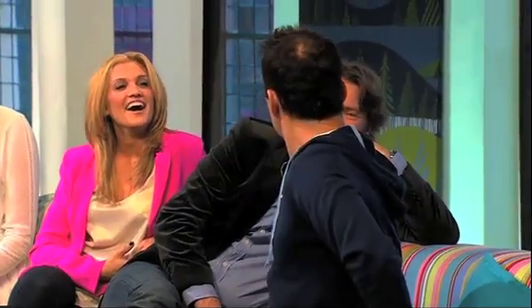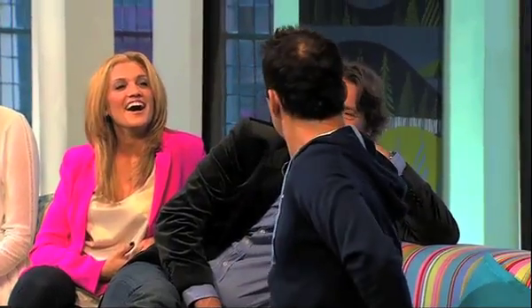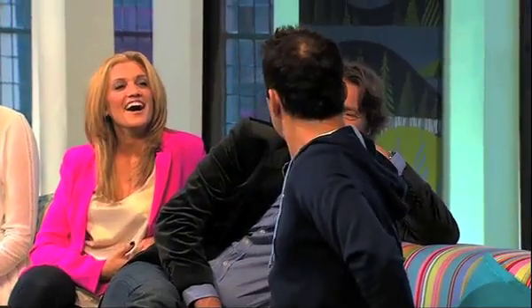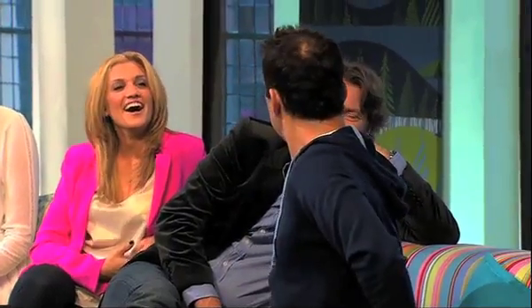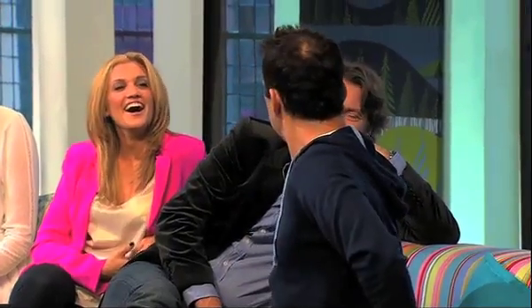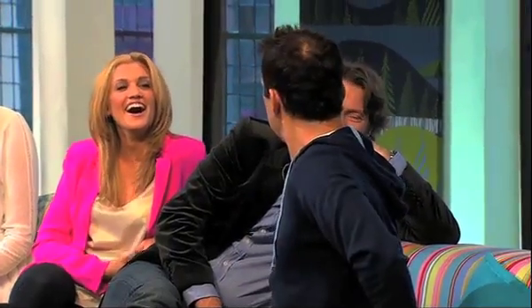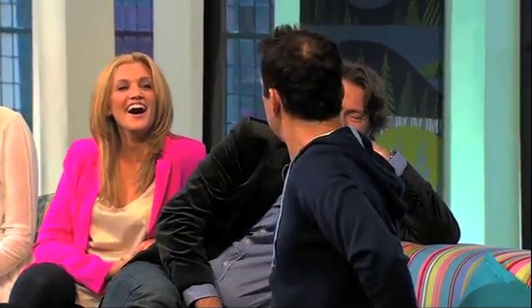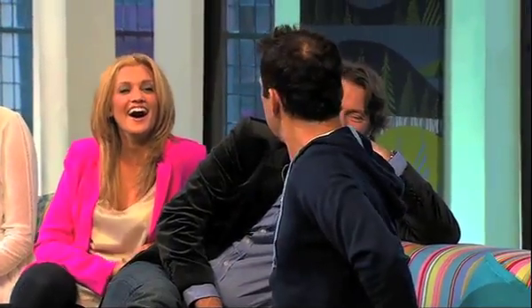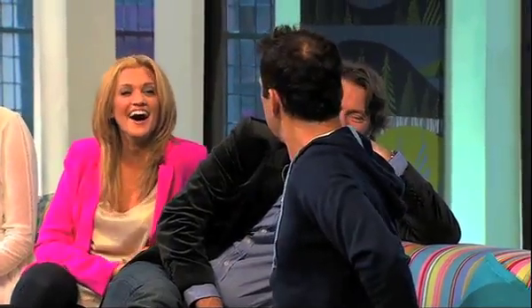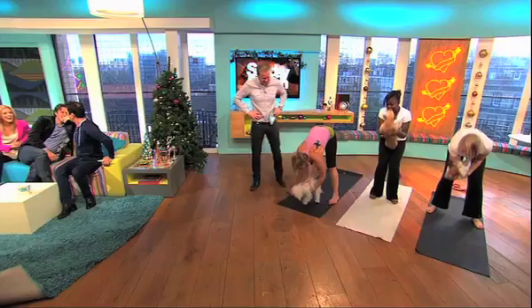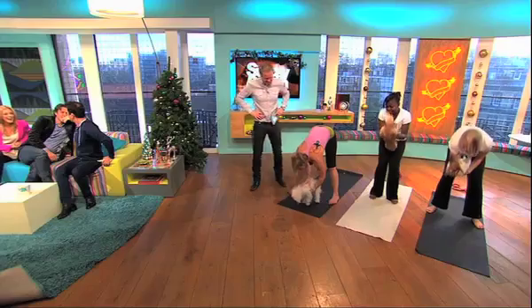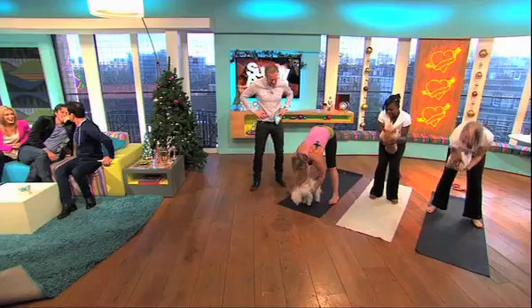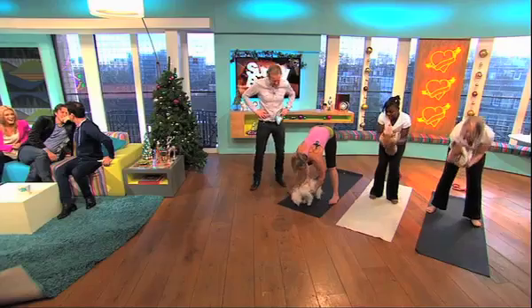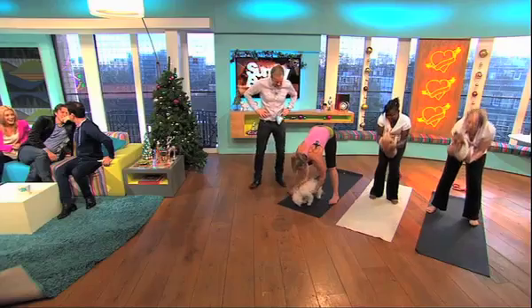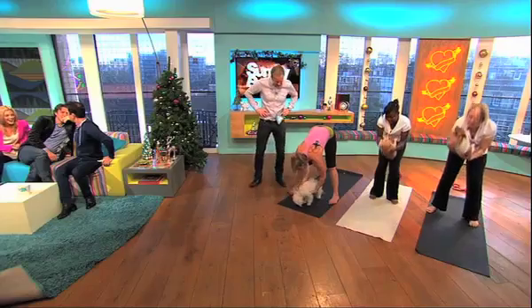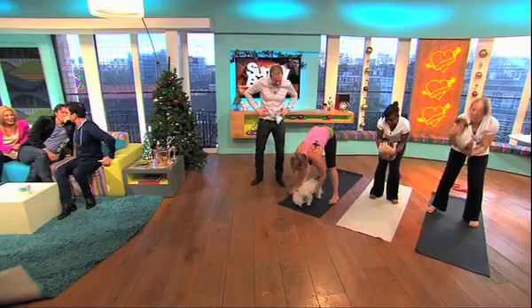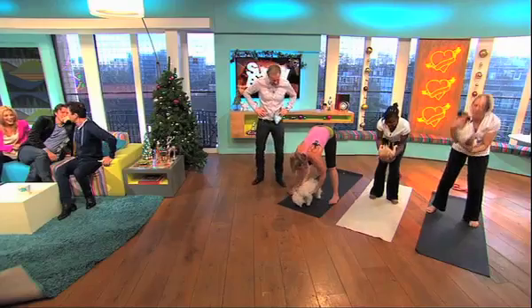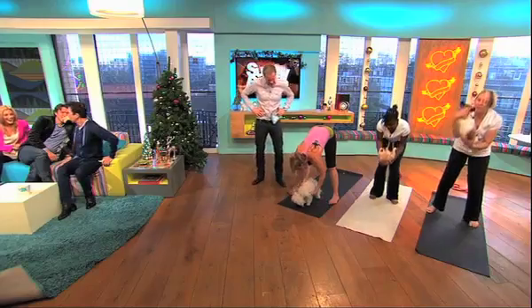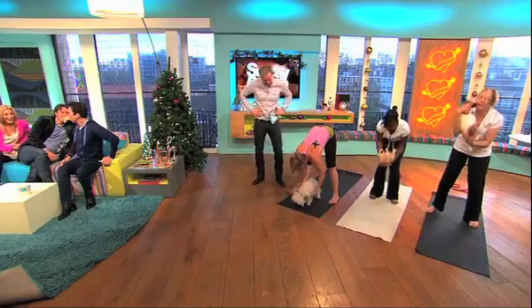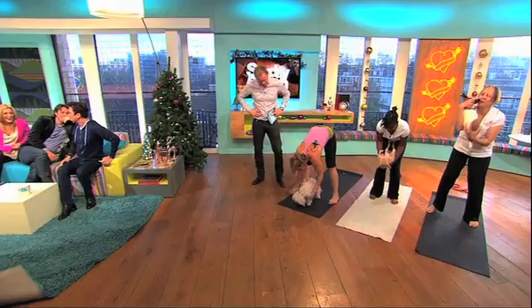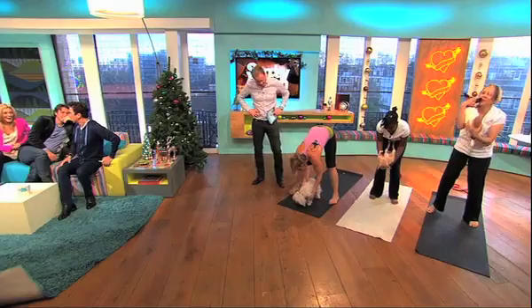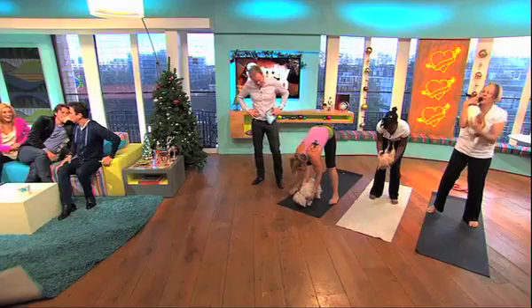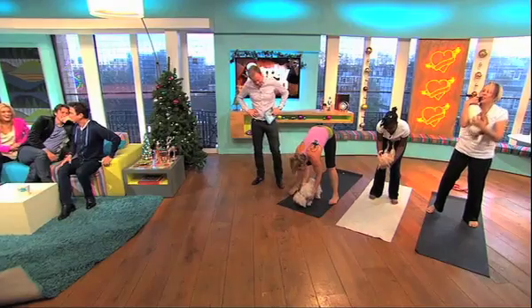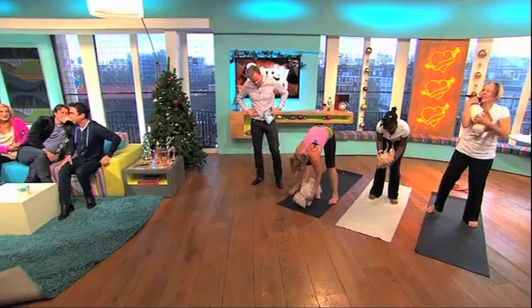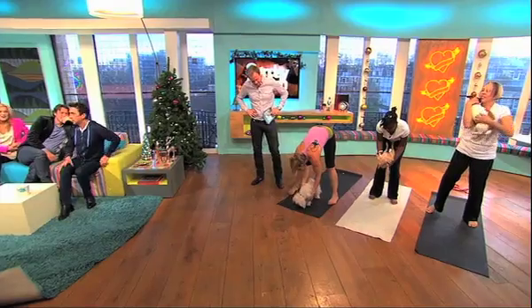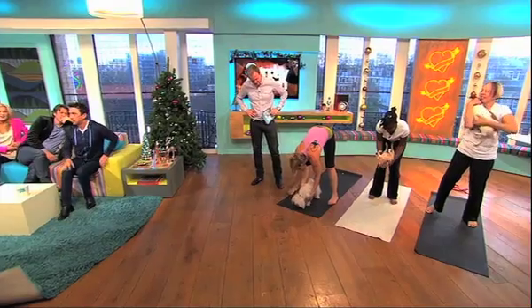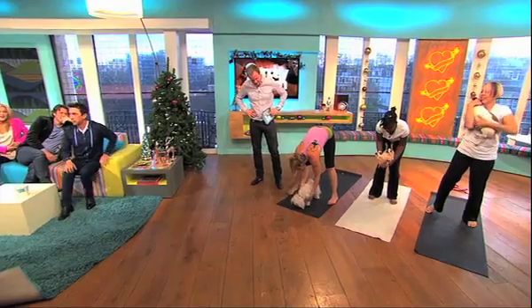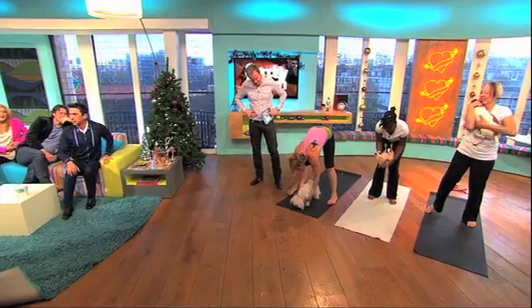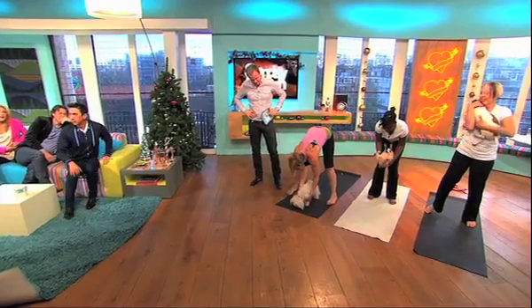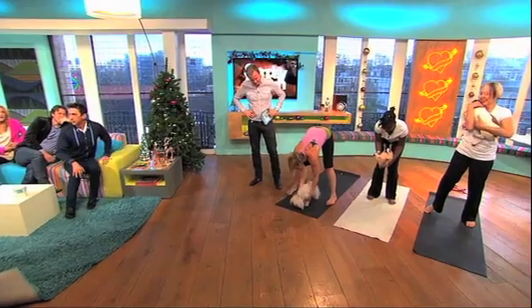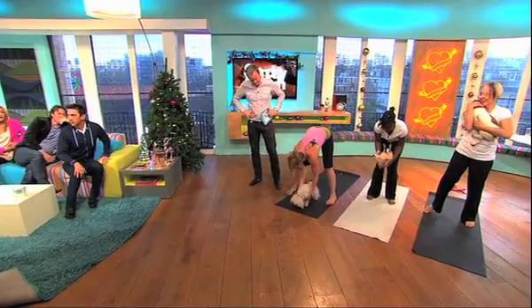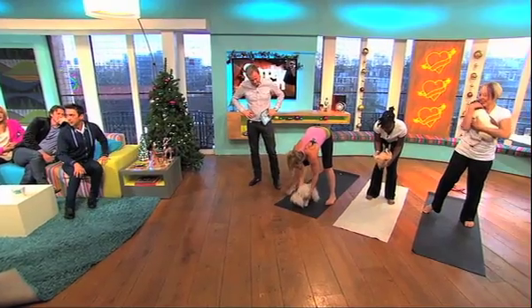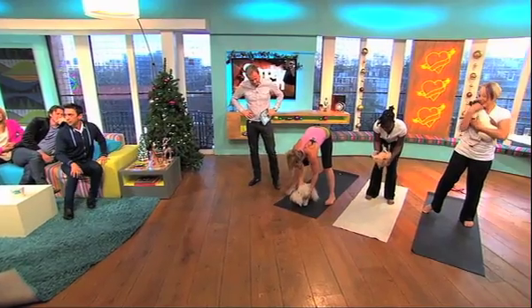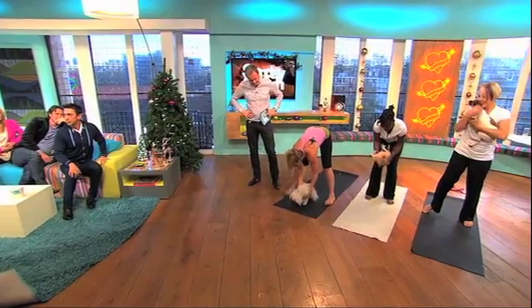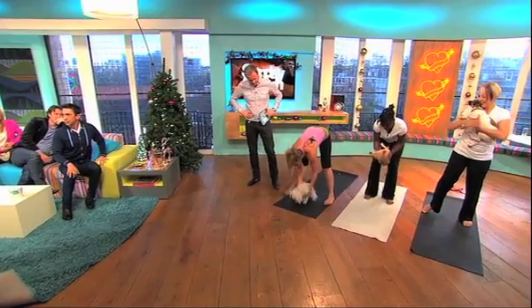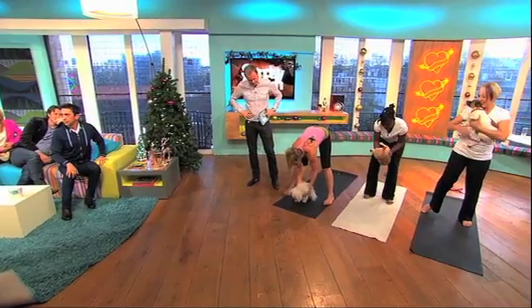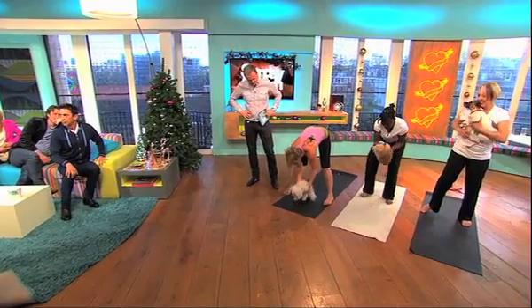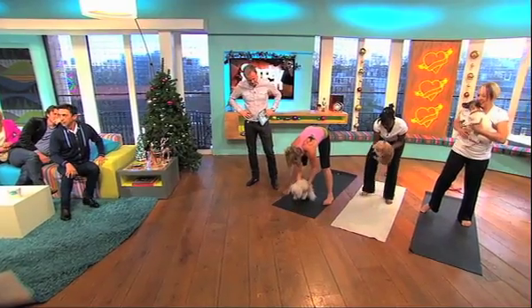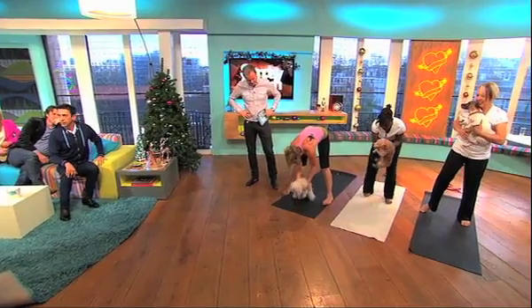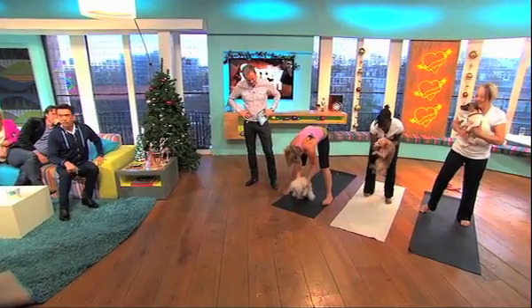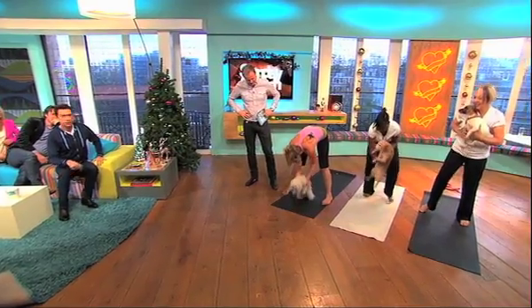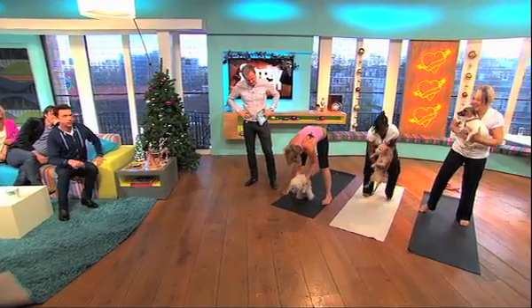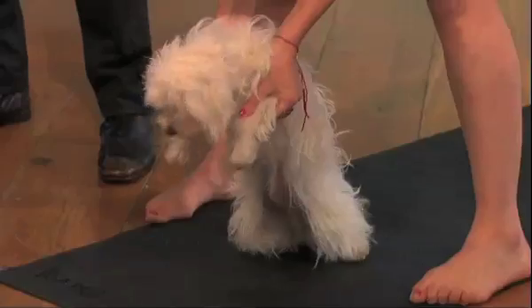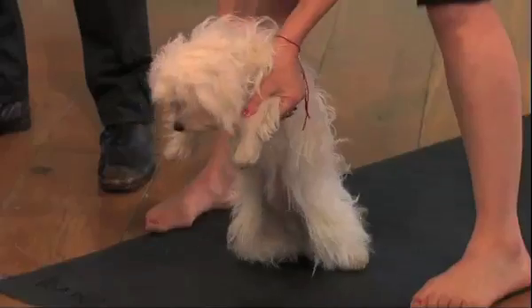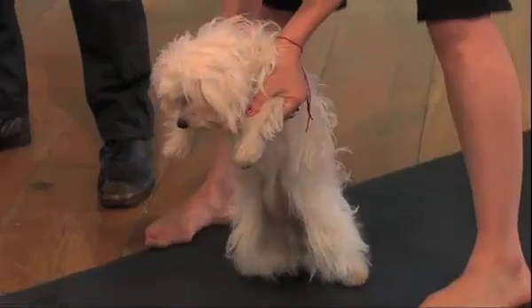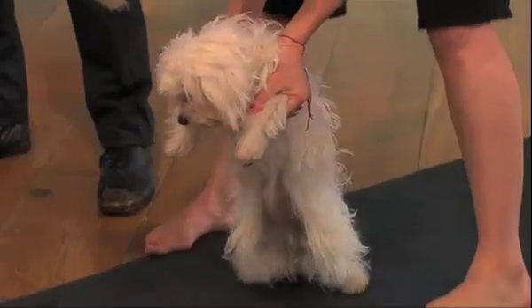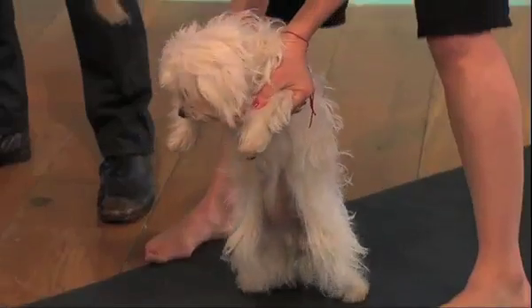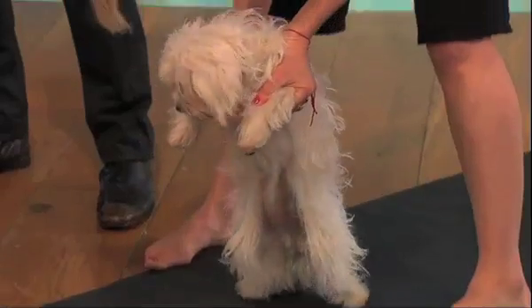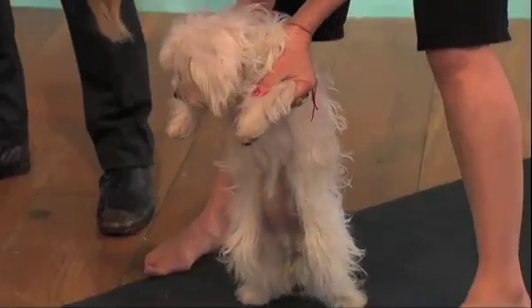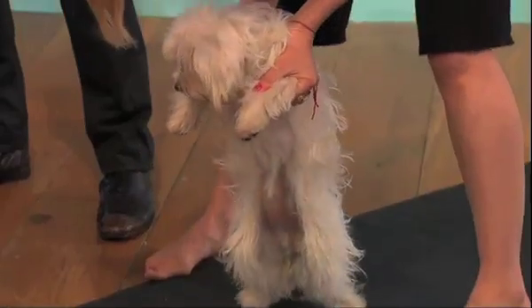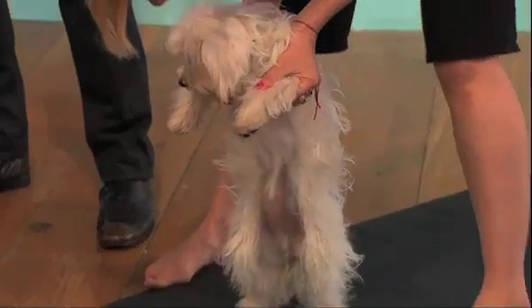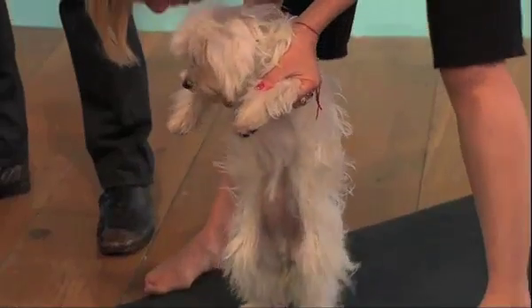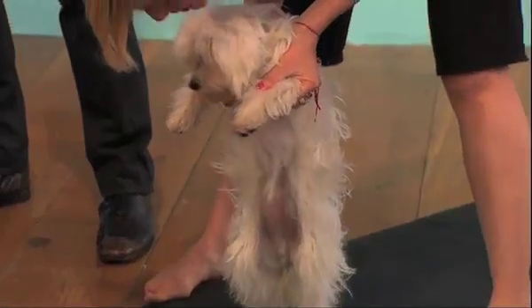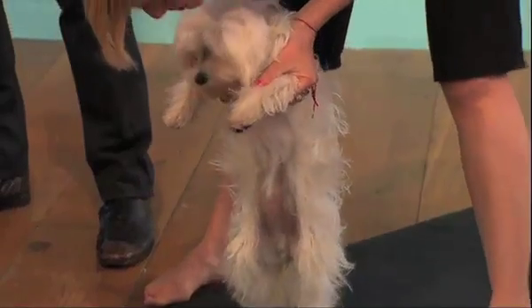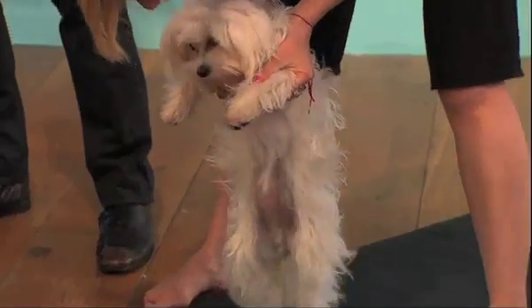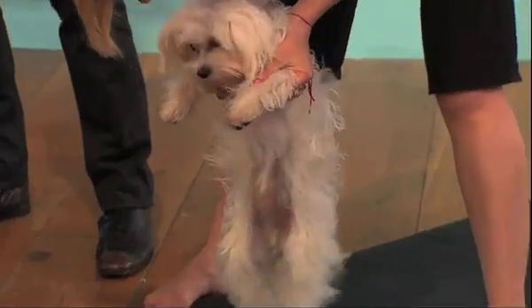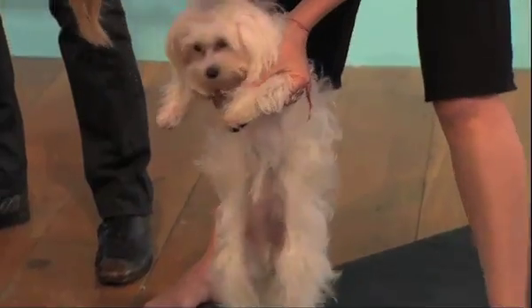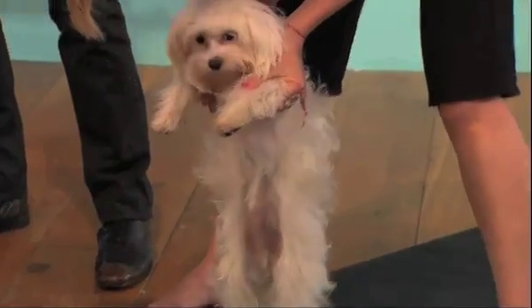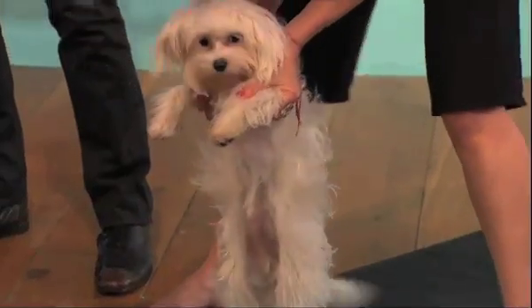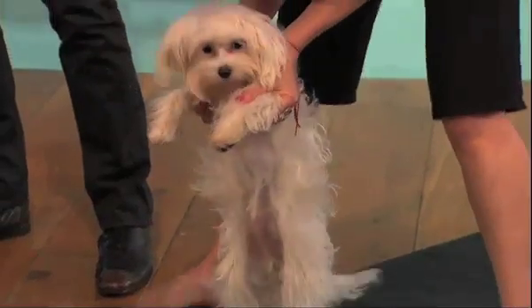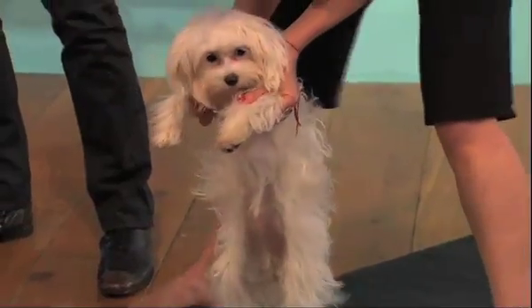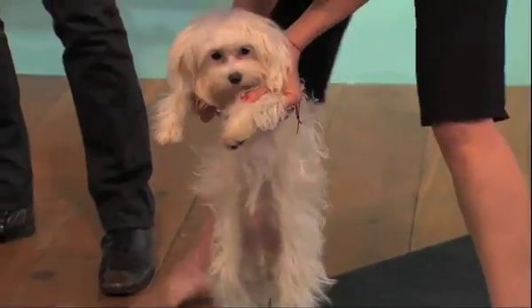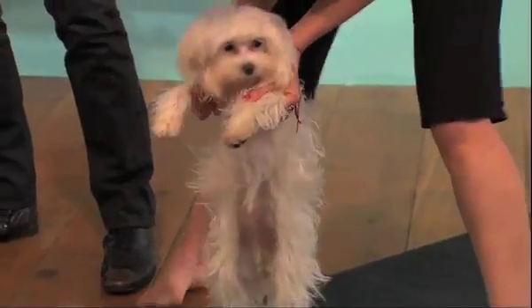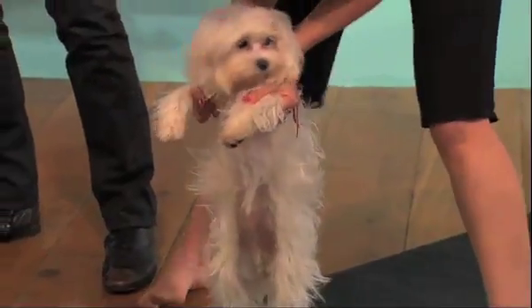And then we have the upward paw pose, where we lift their paws up so they can stretch the backs of their legs.